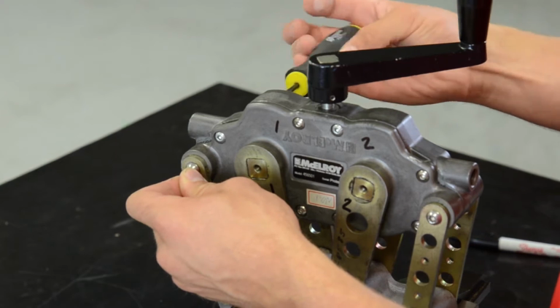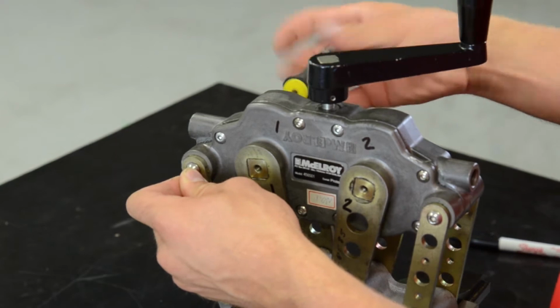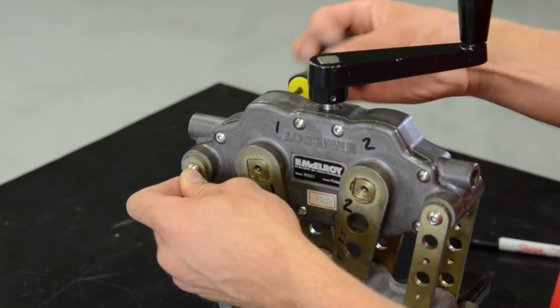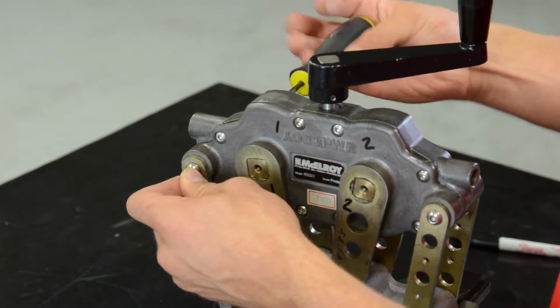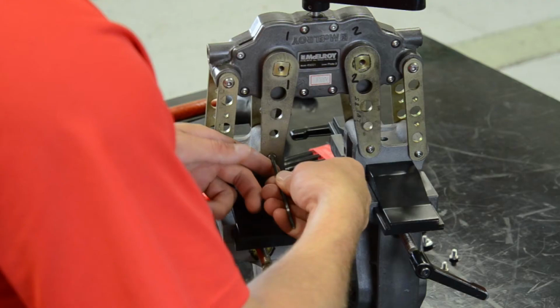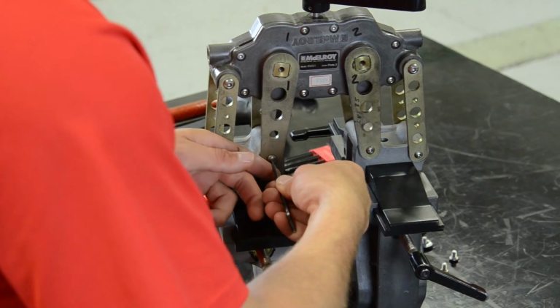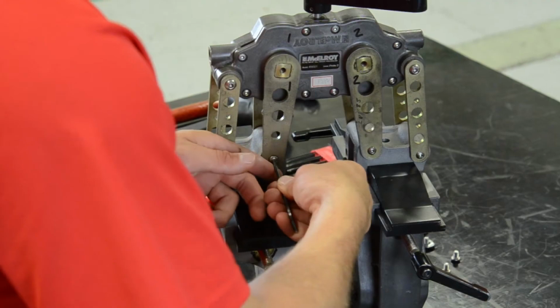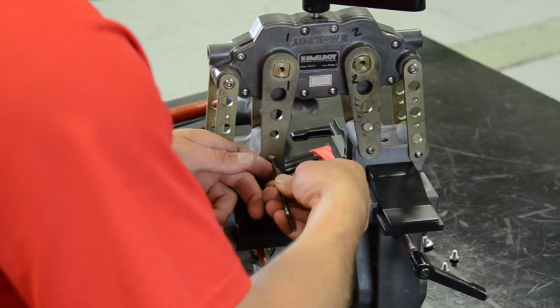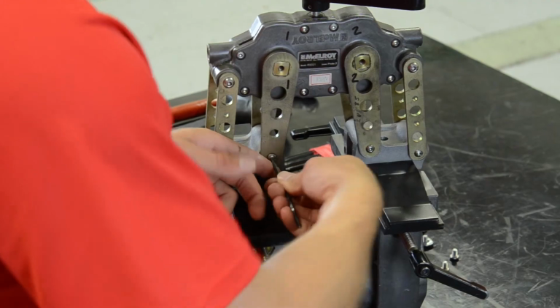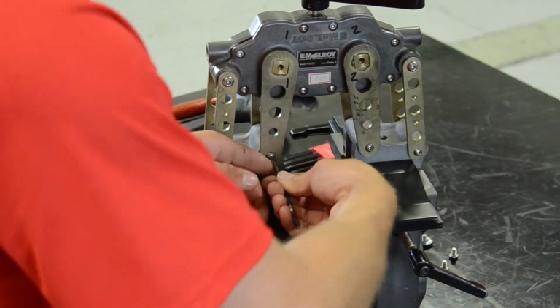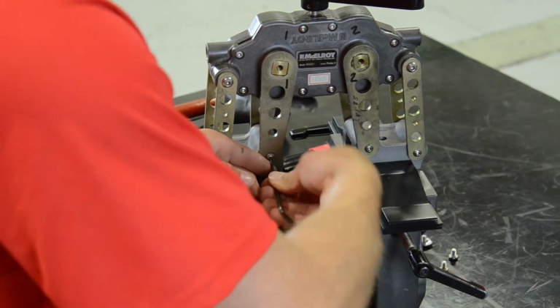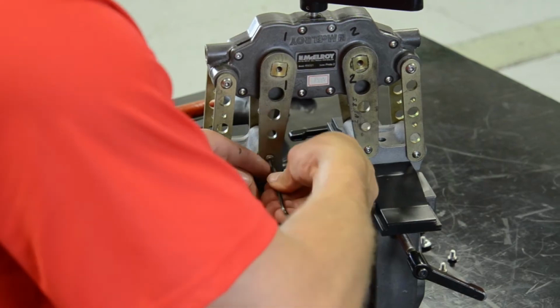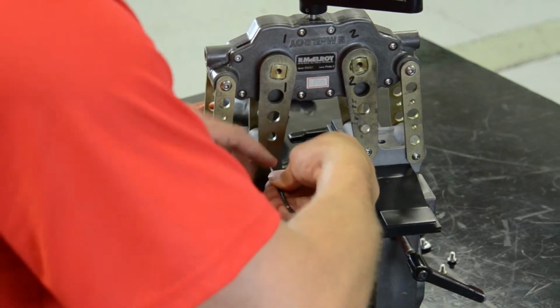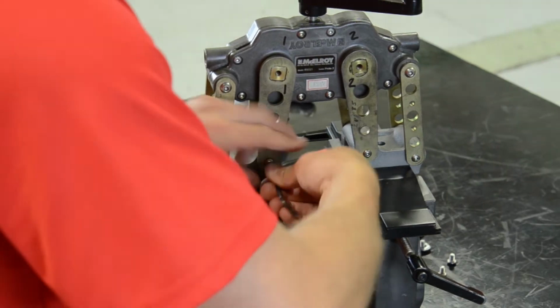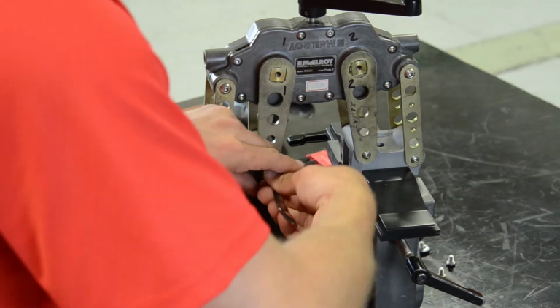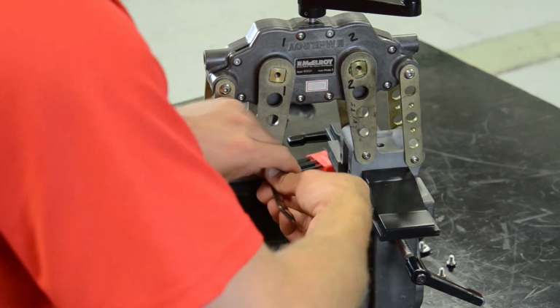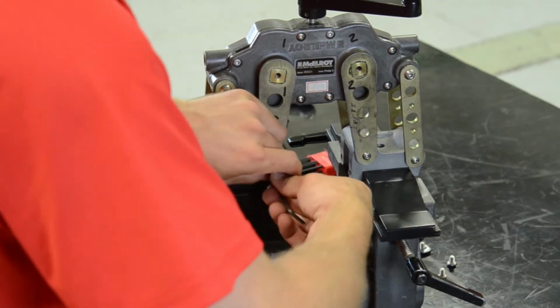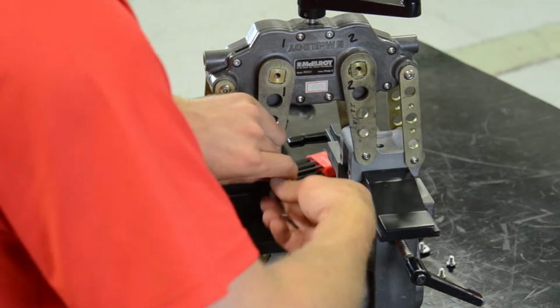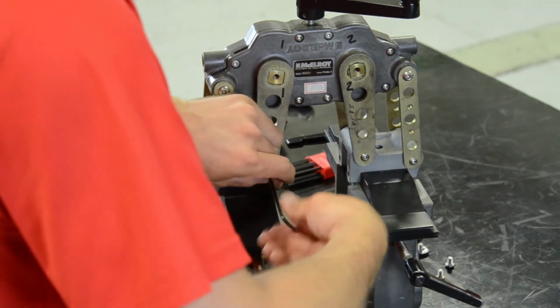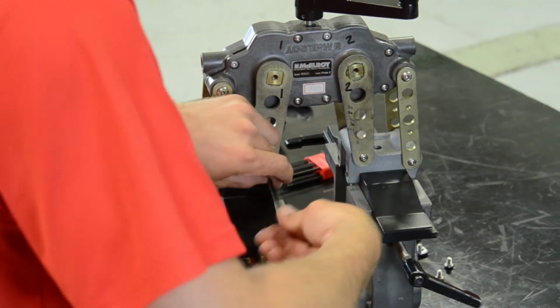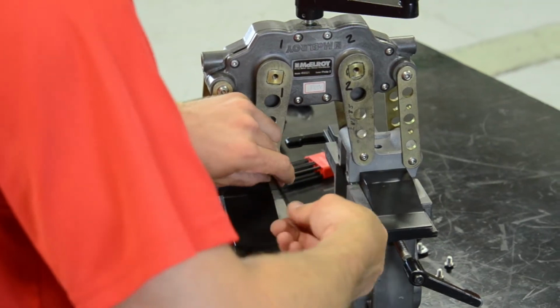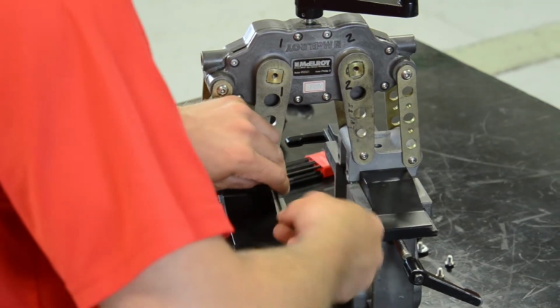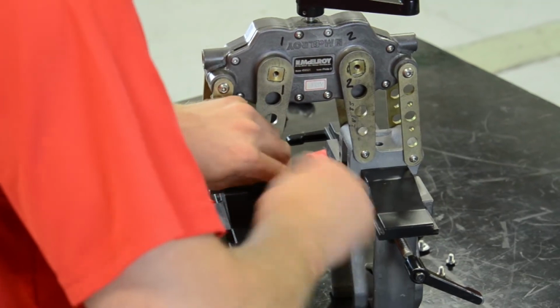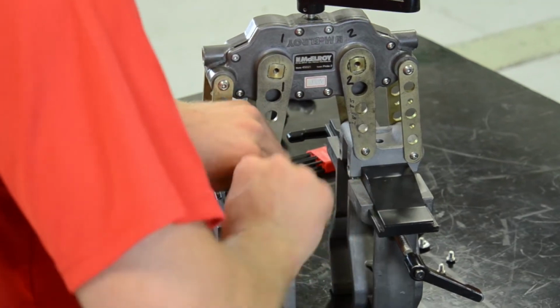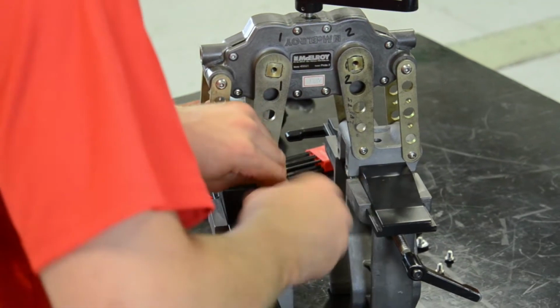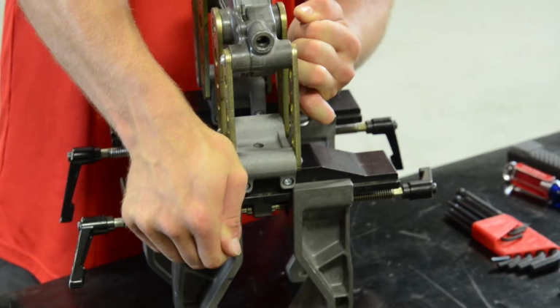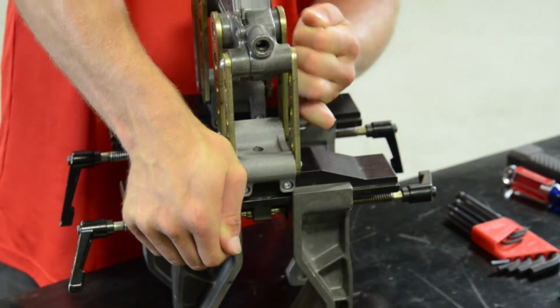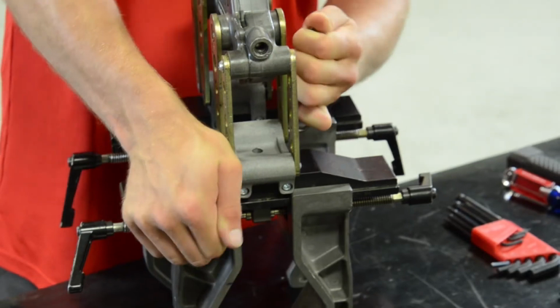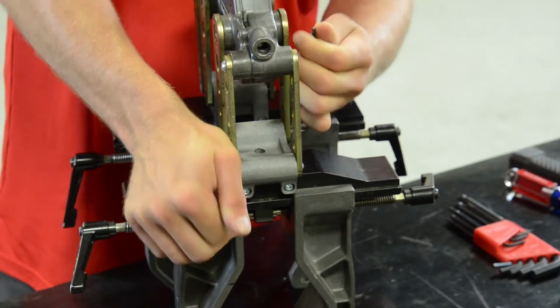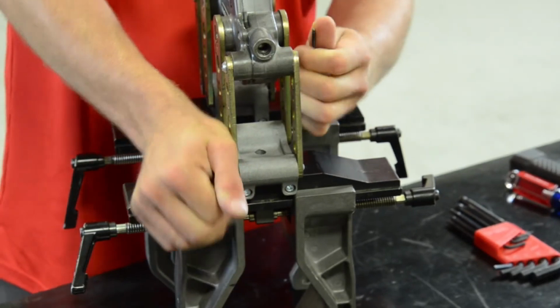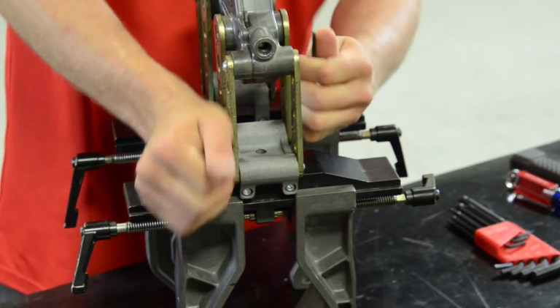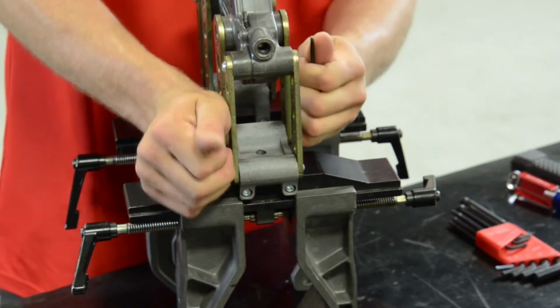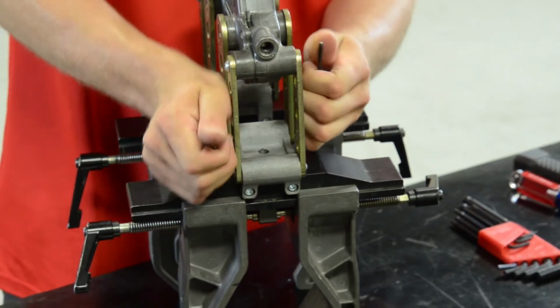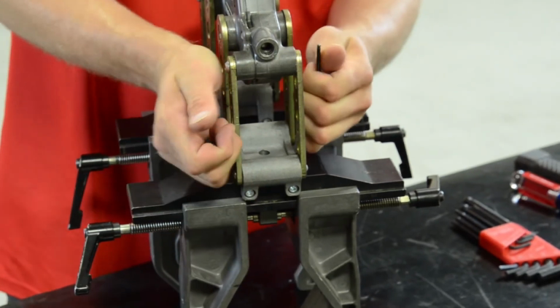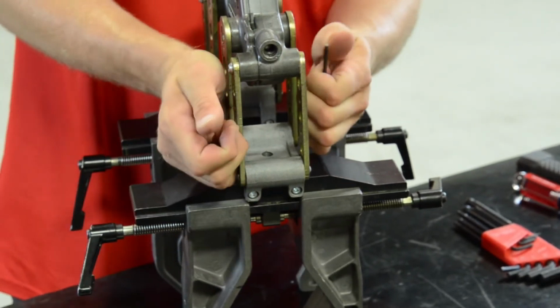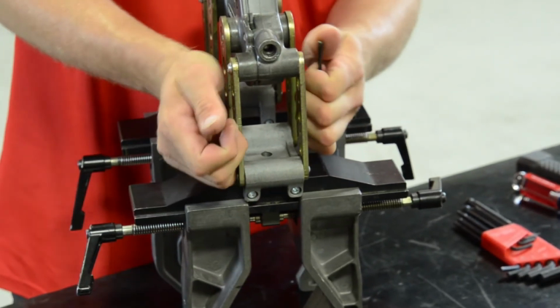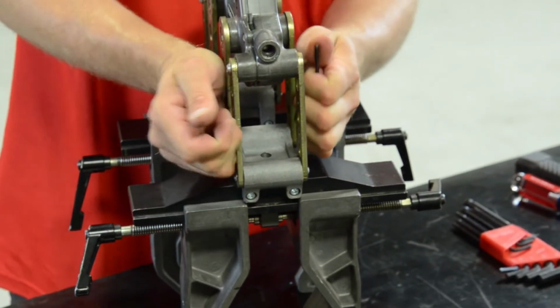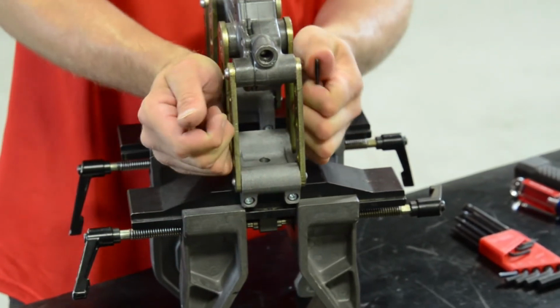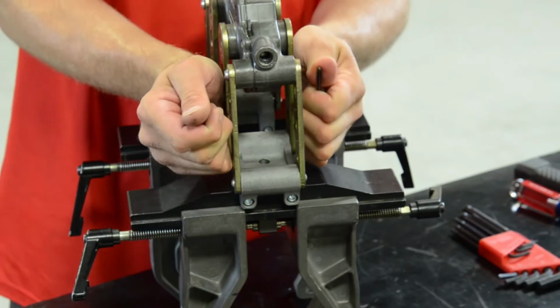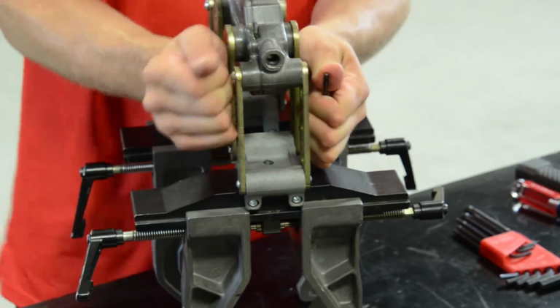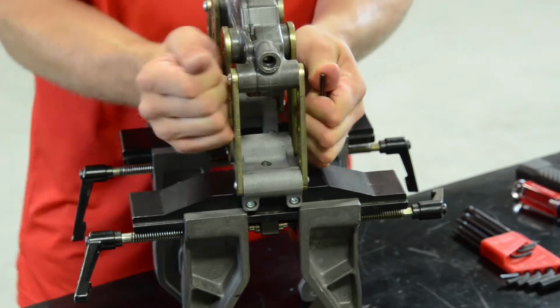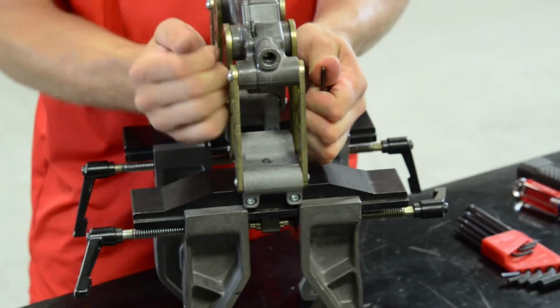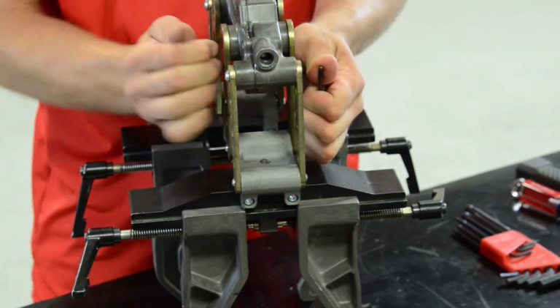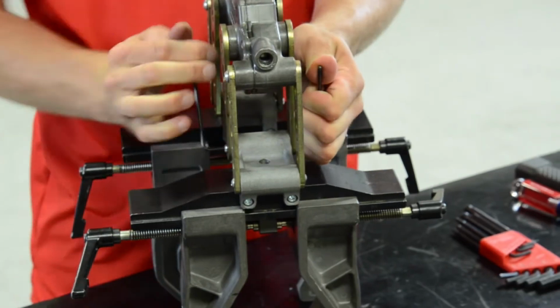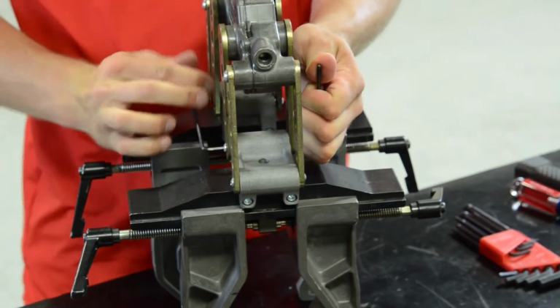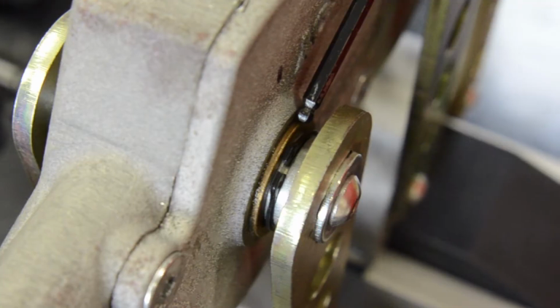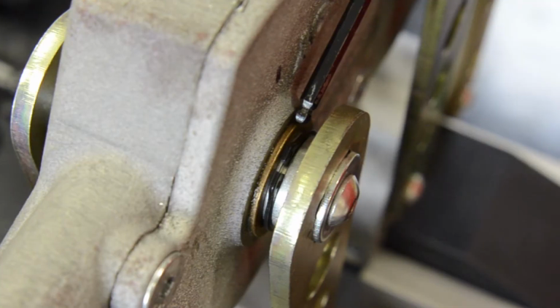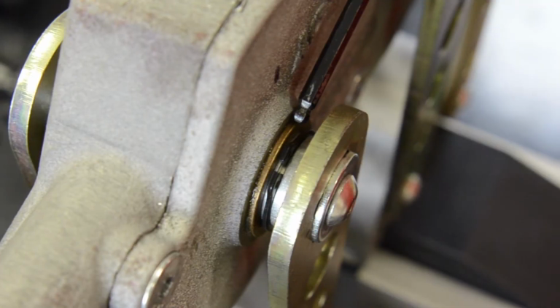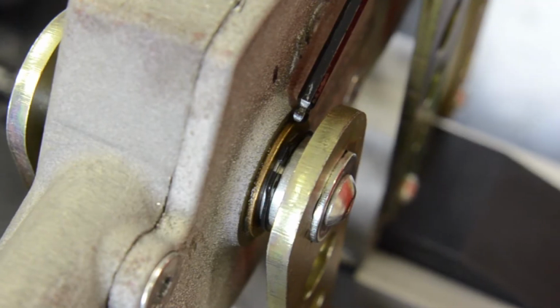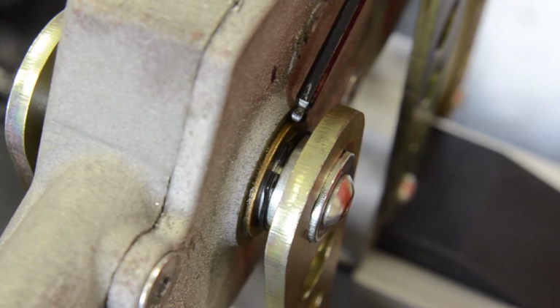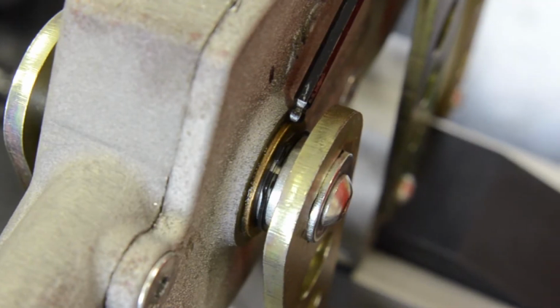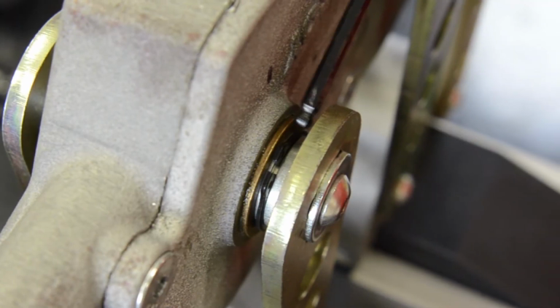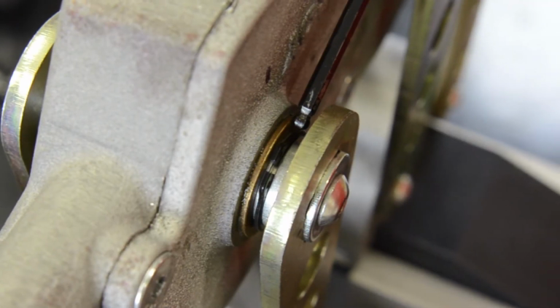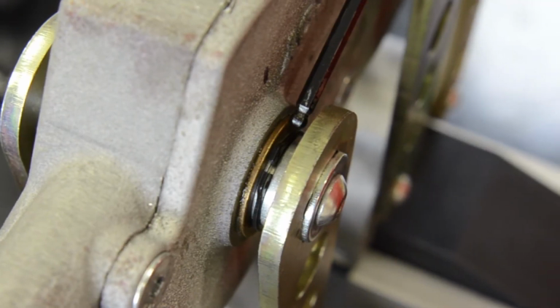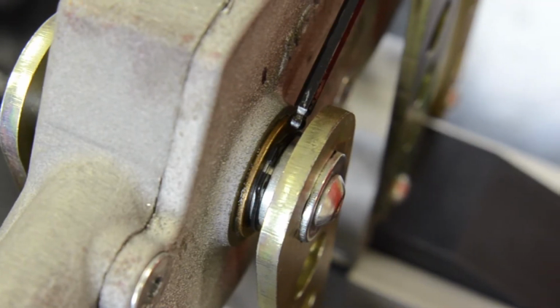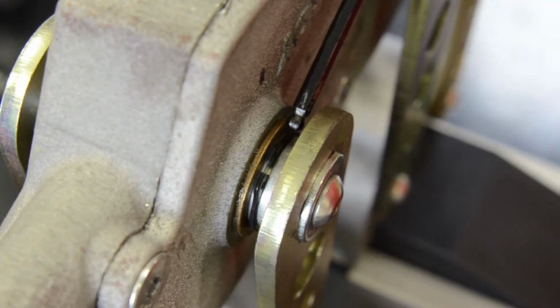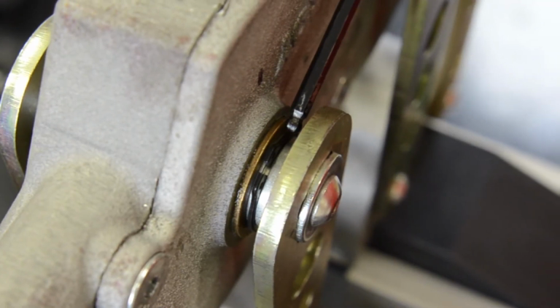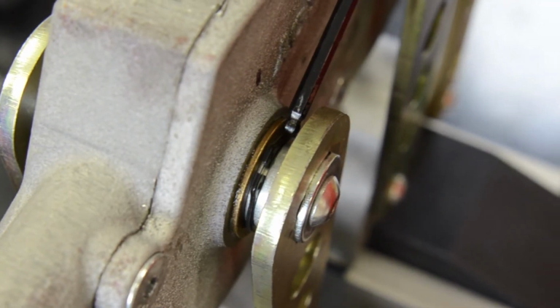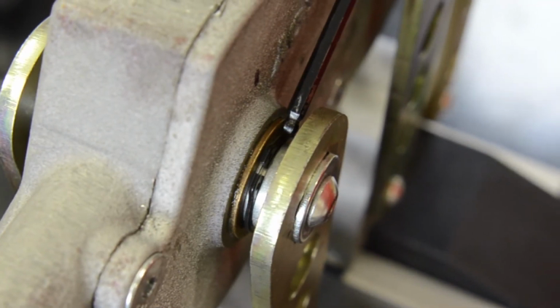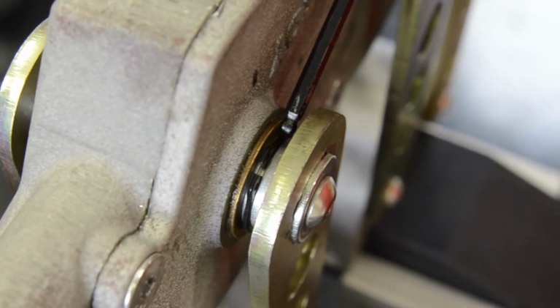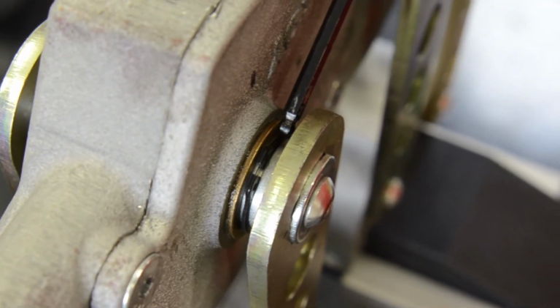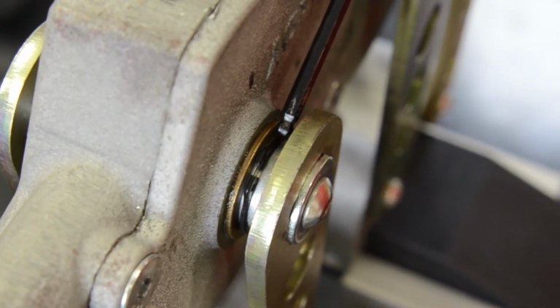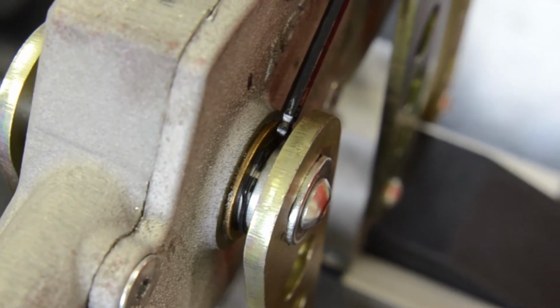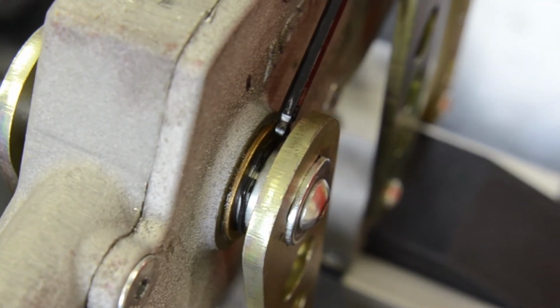Next, remove four of the eight bolts on the stabilizer arms at the jaws. If you're working with a sandcast Spyder, you'll need to remove and throw away the snap rings.